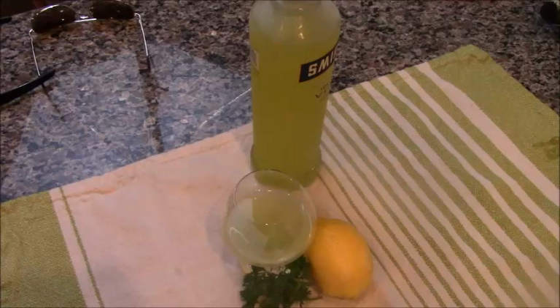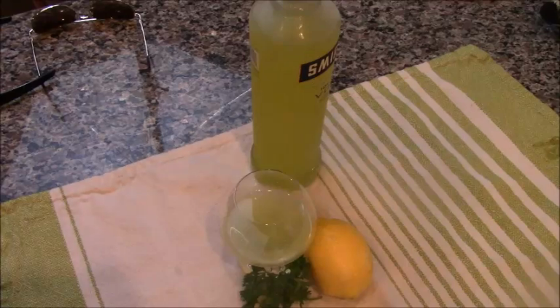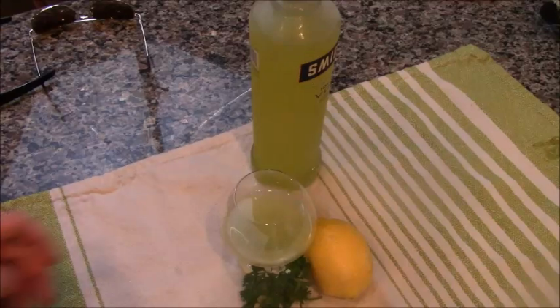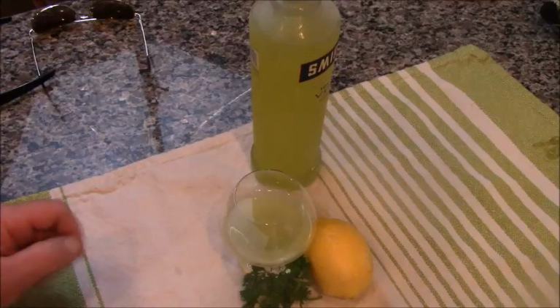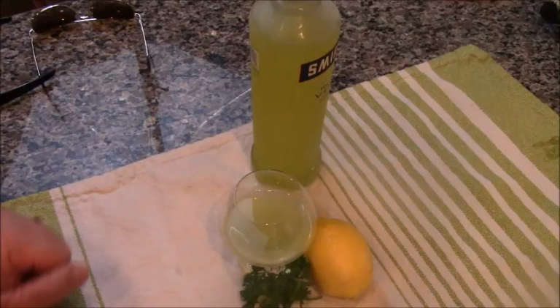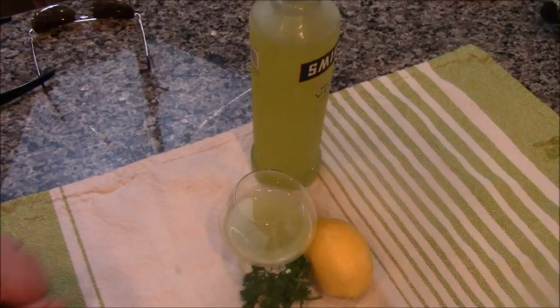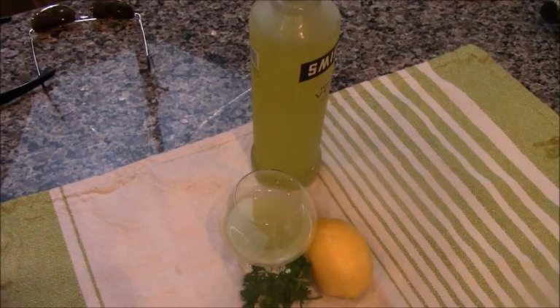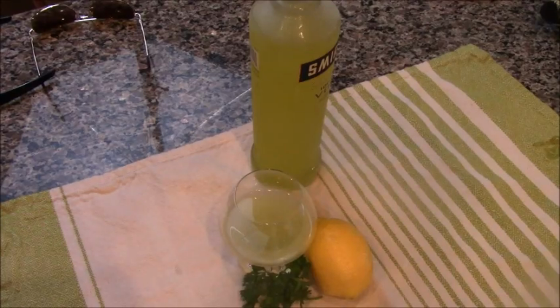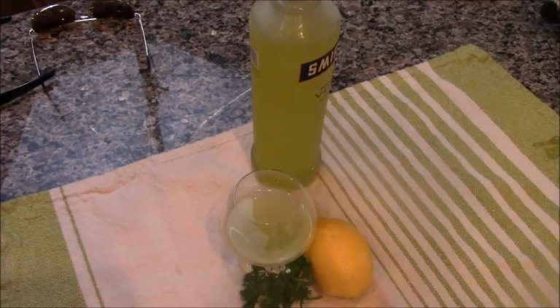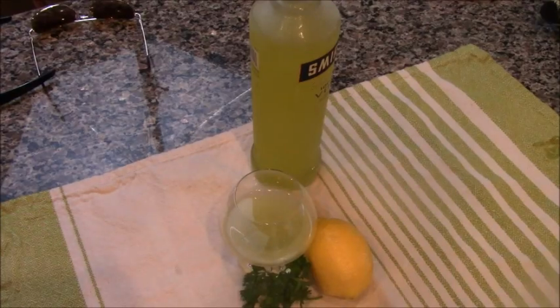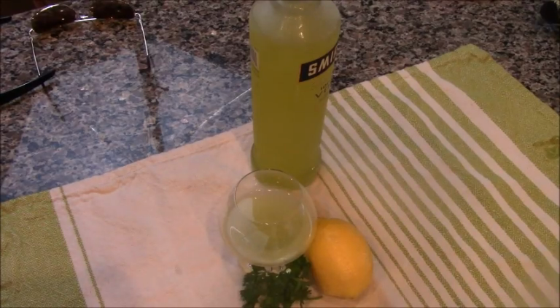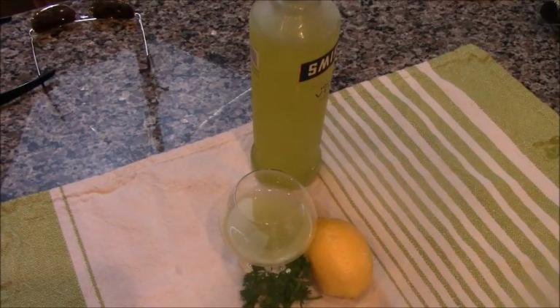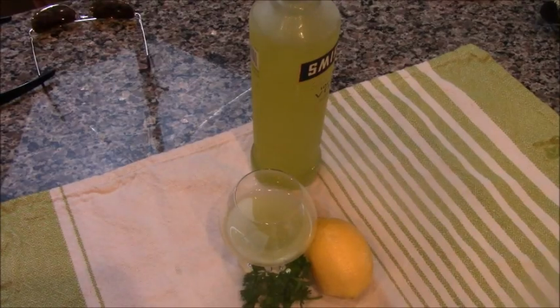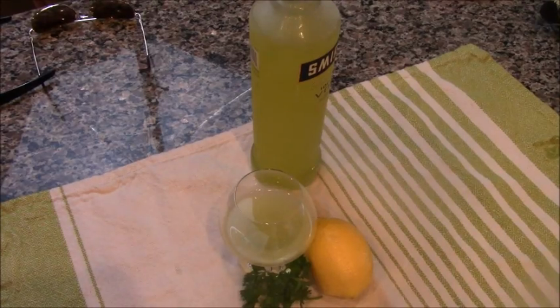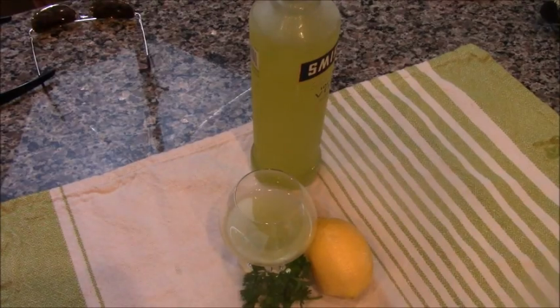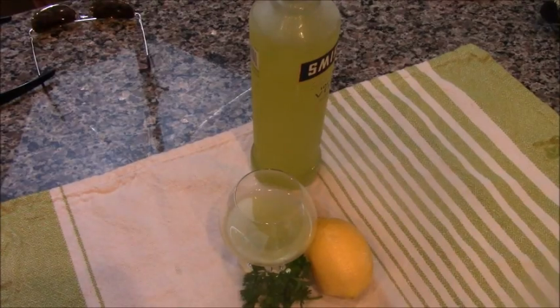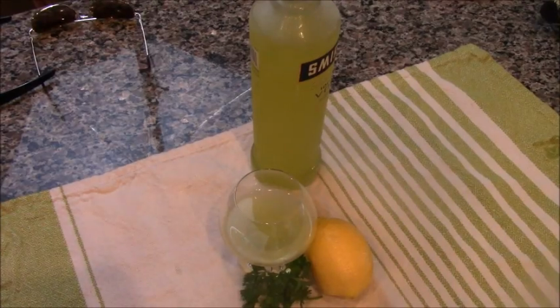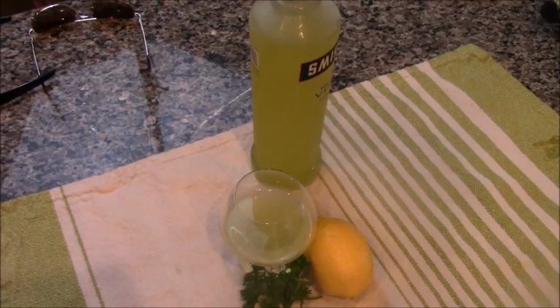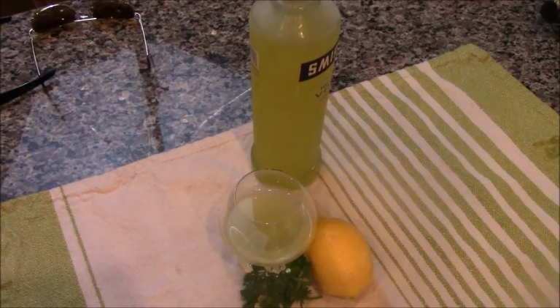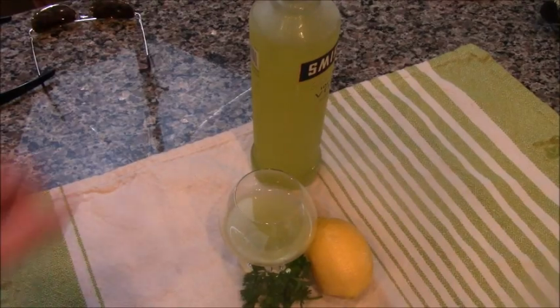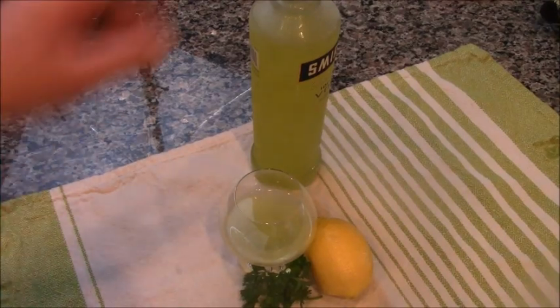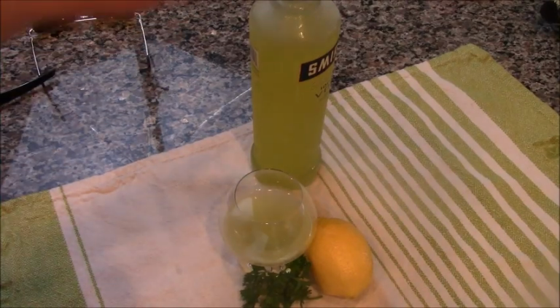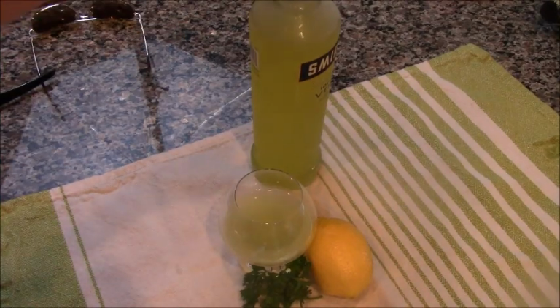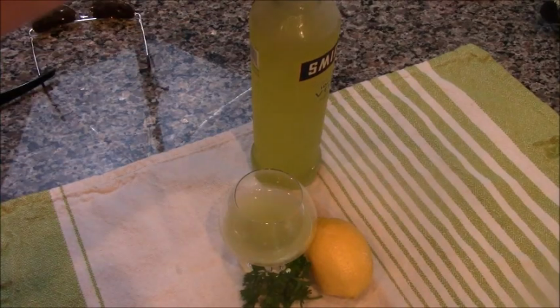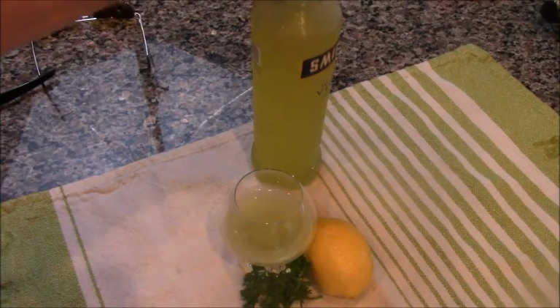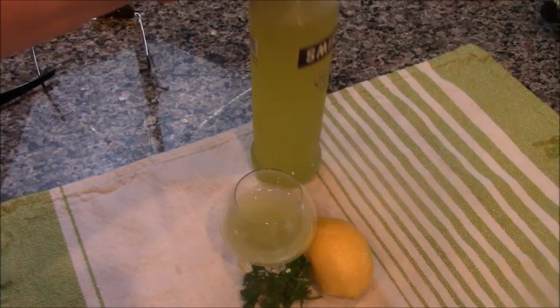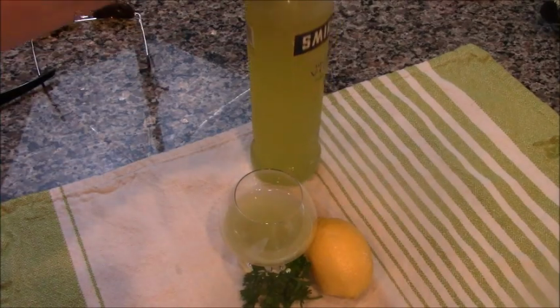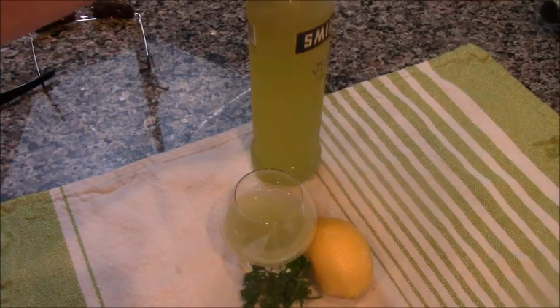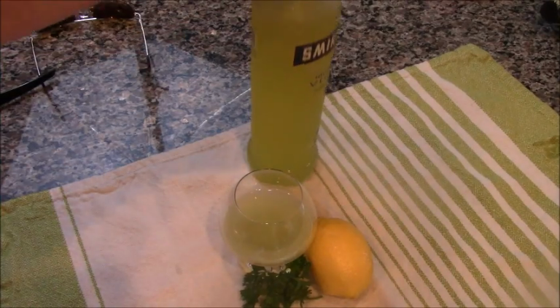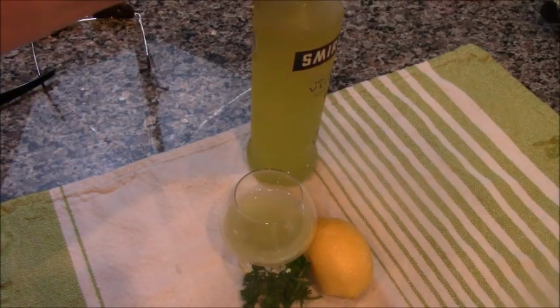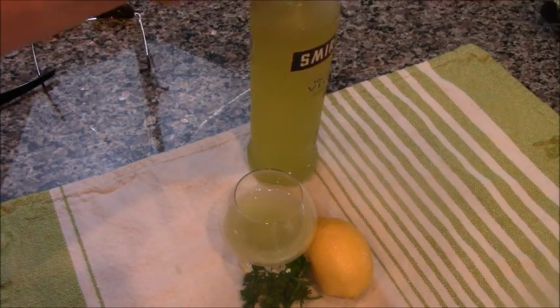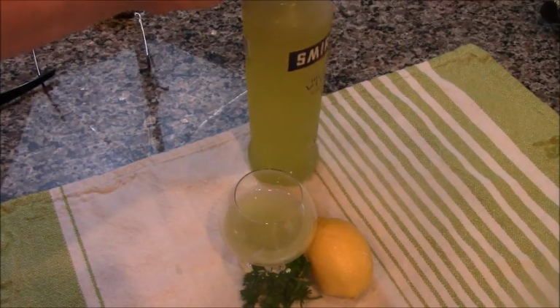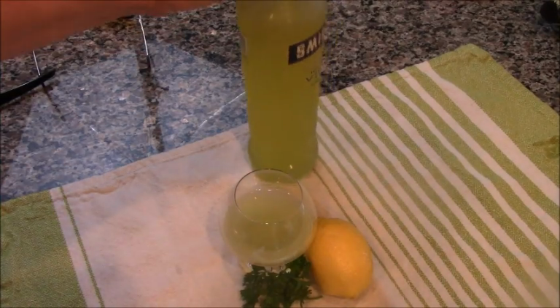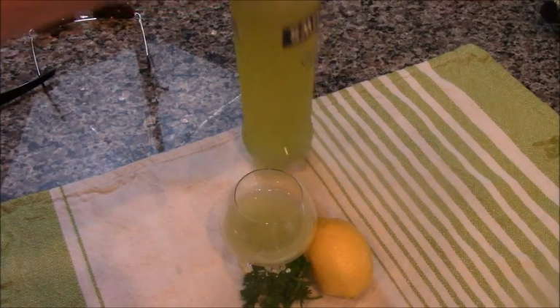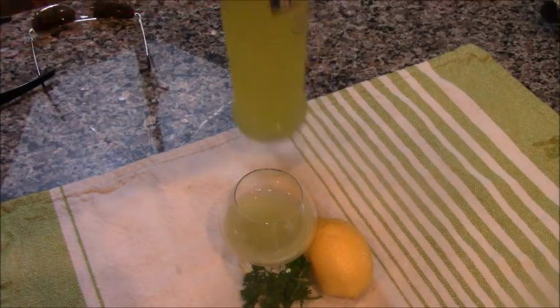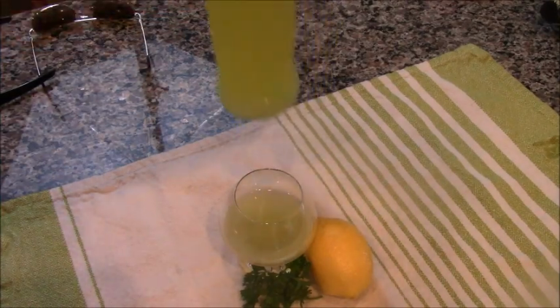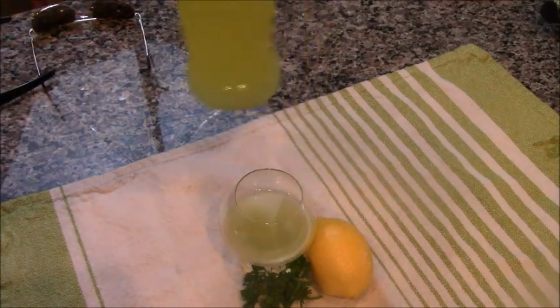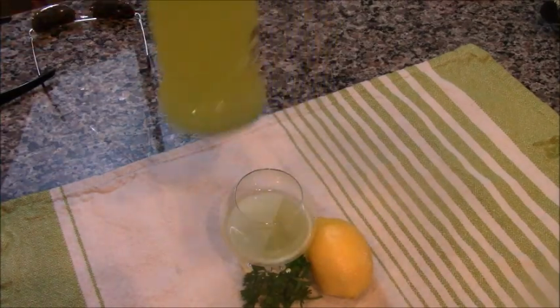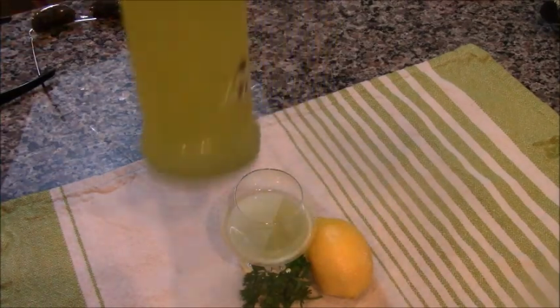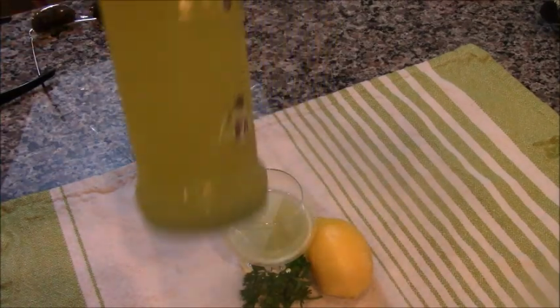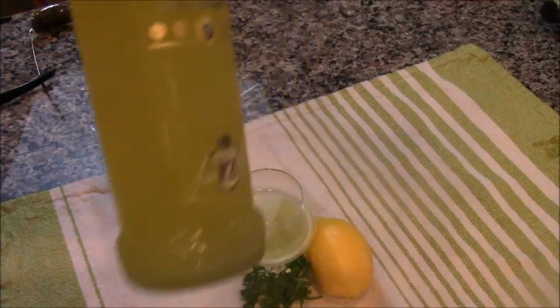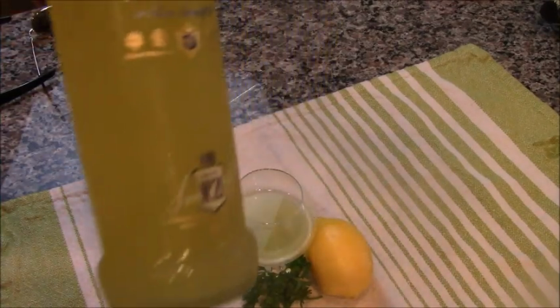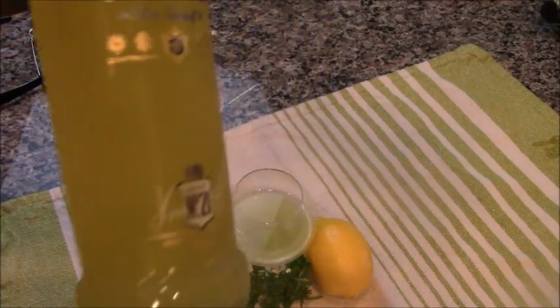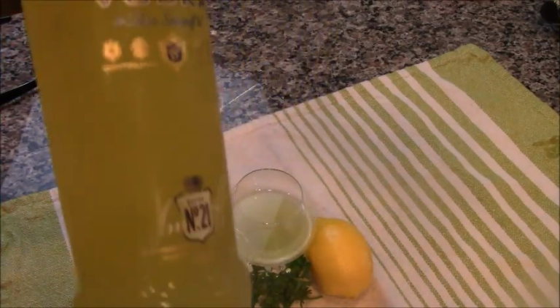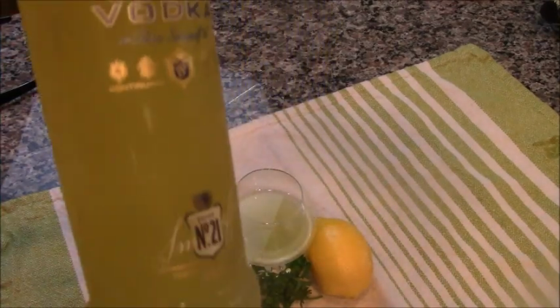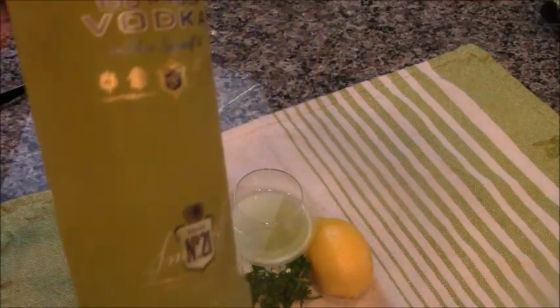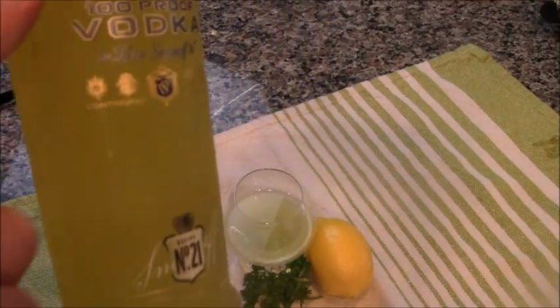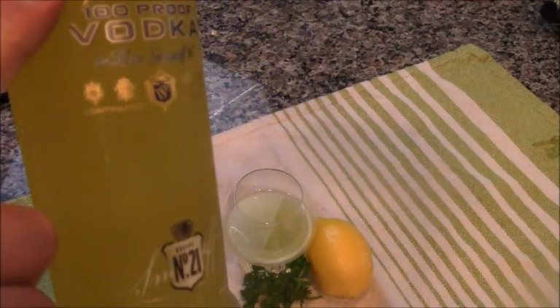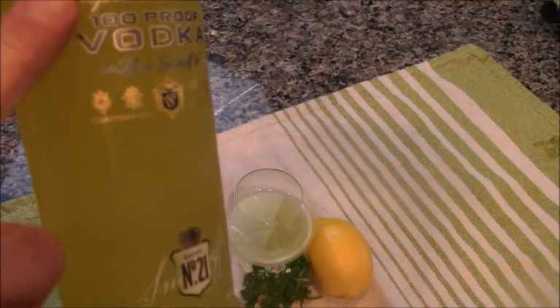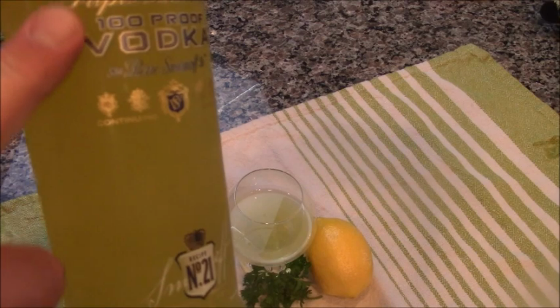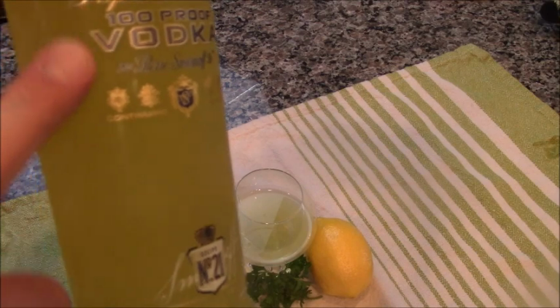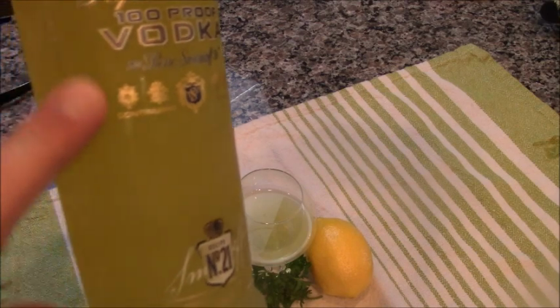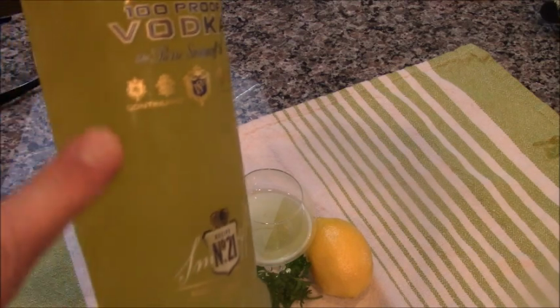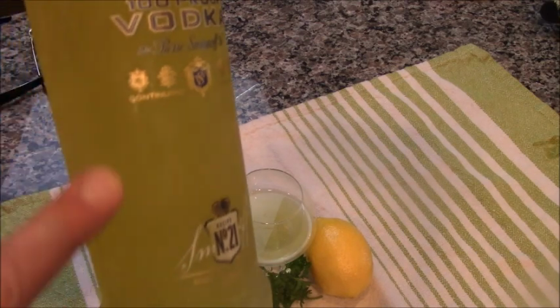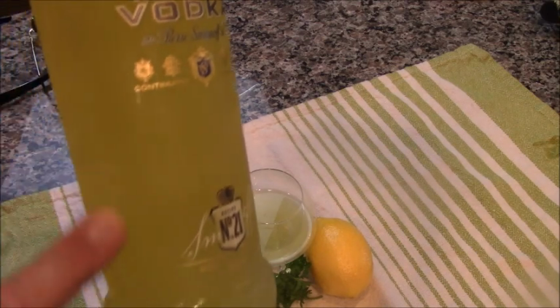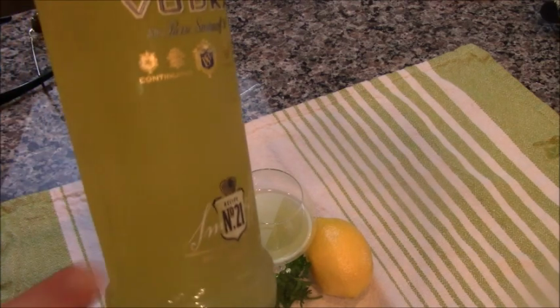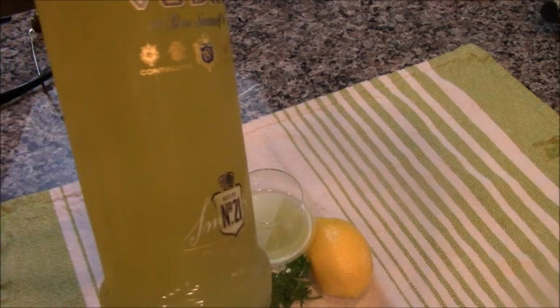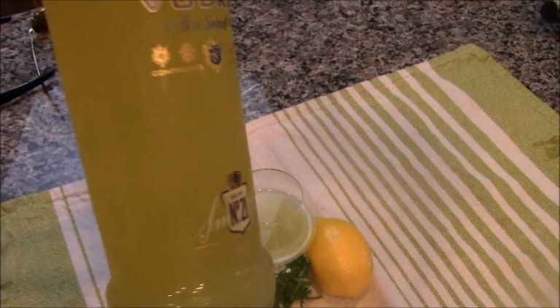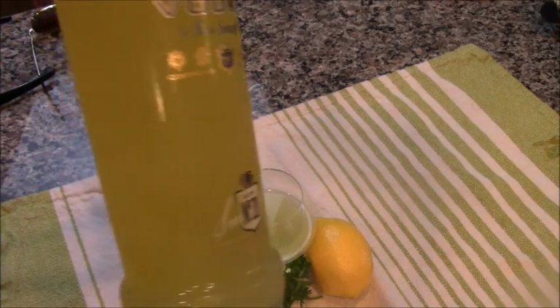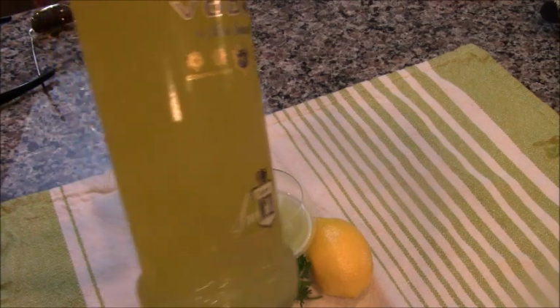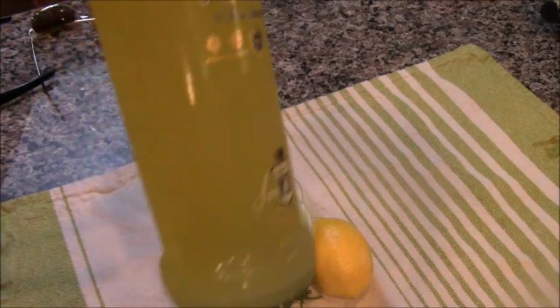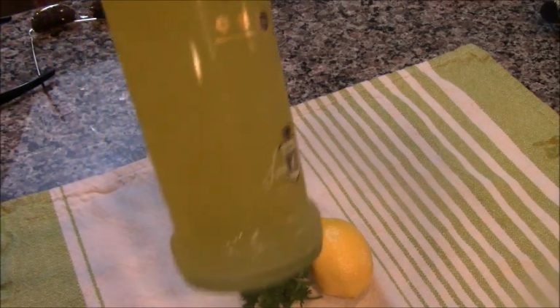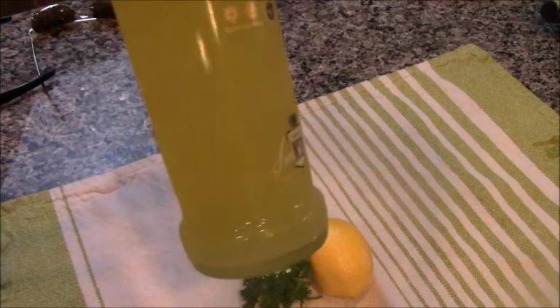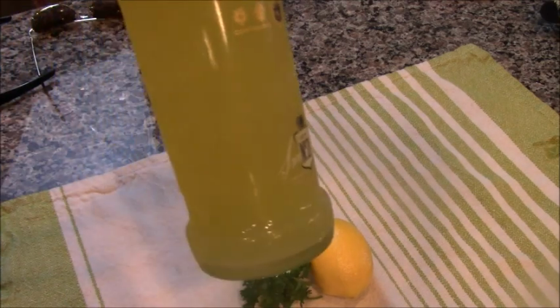Here we go — limoncello, ice-cold from the freezer.